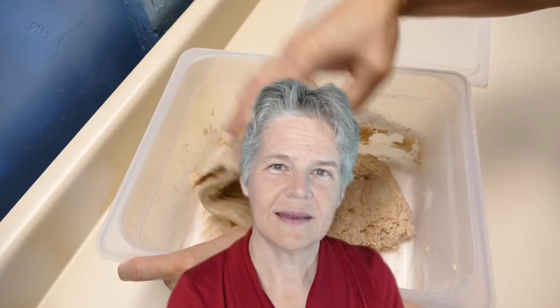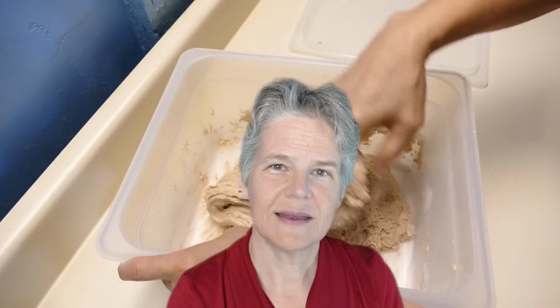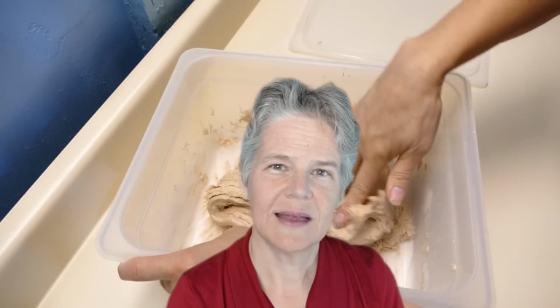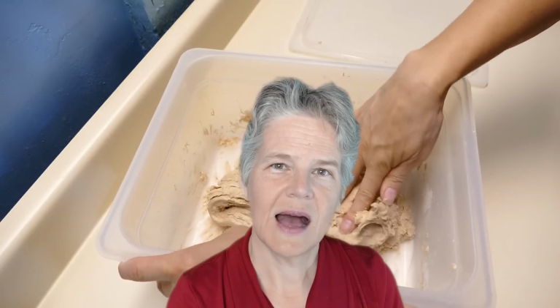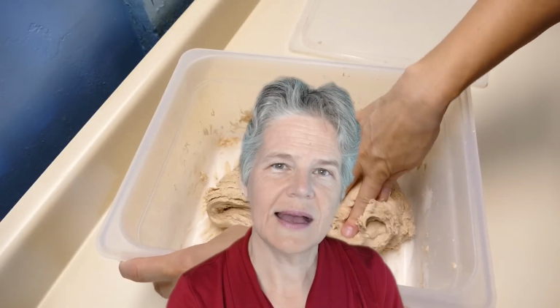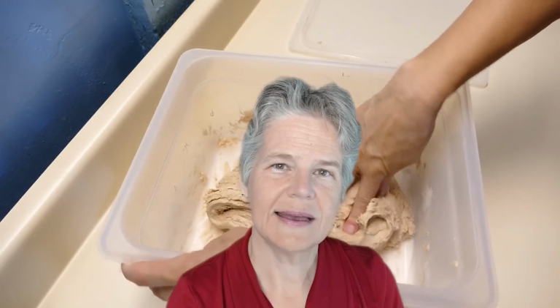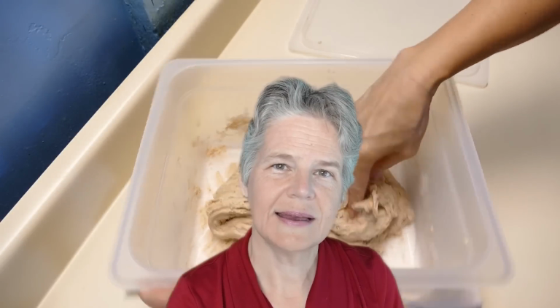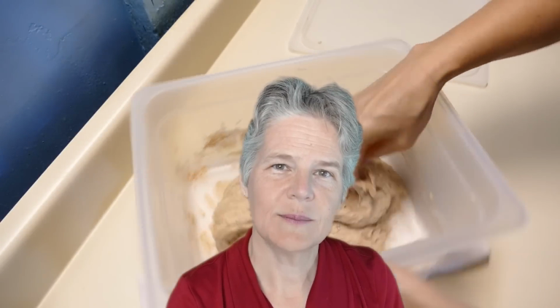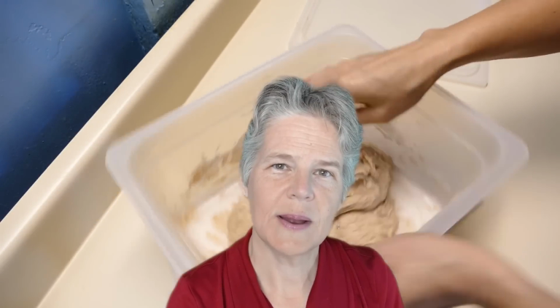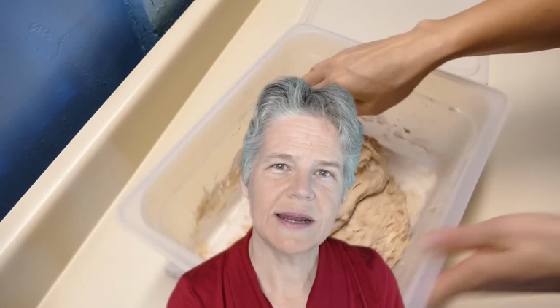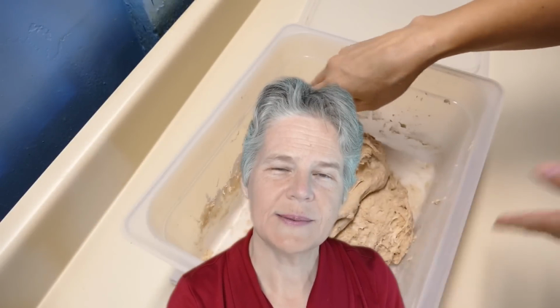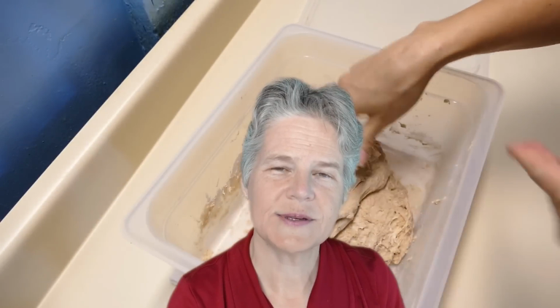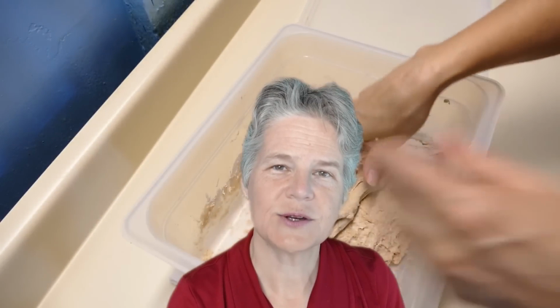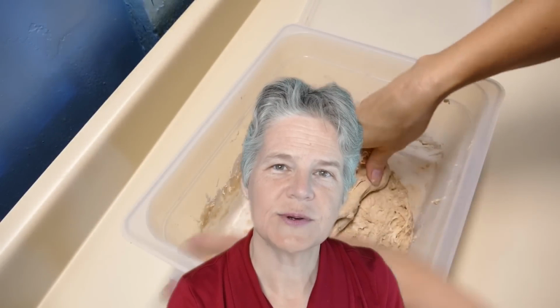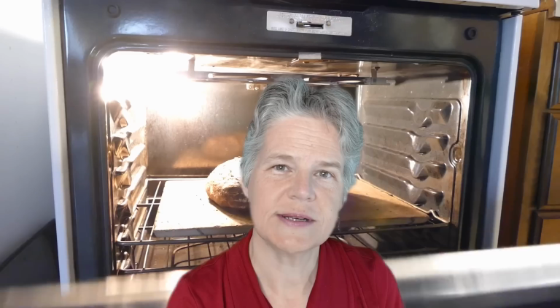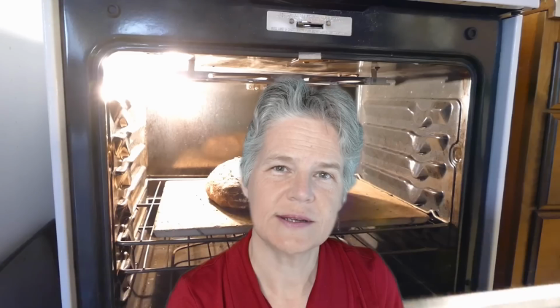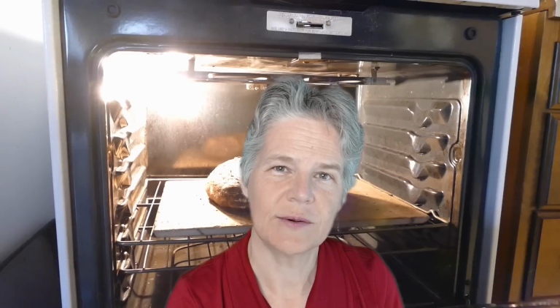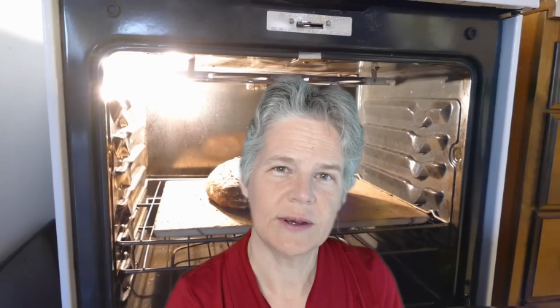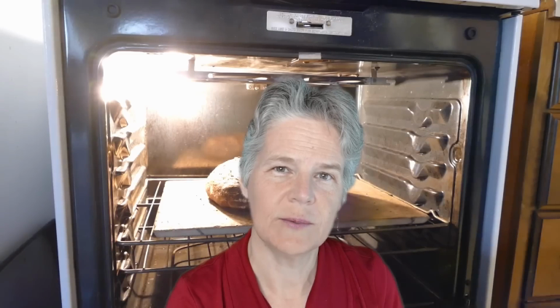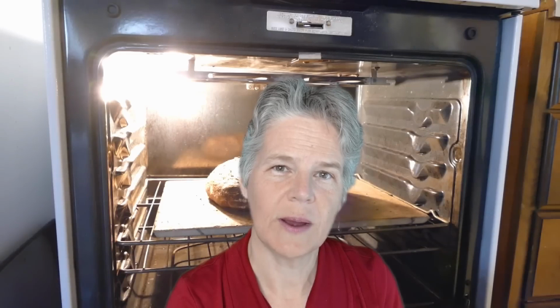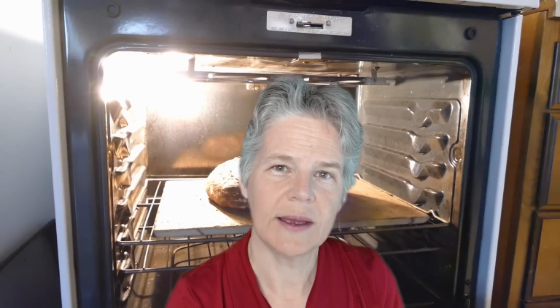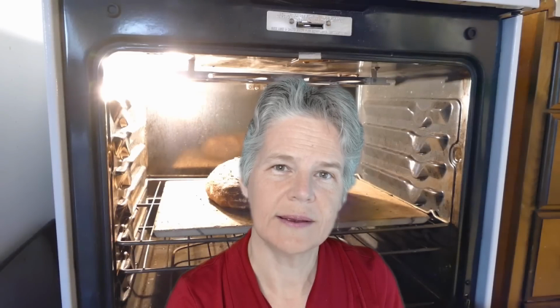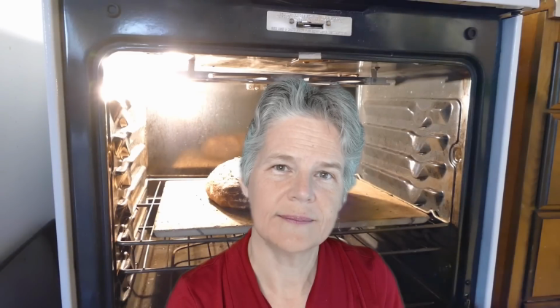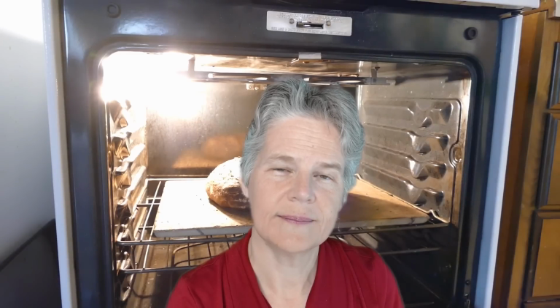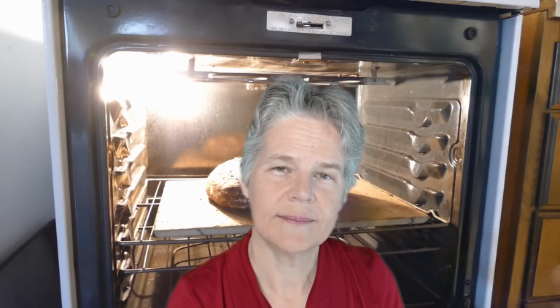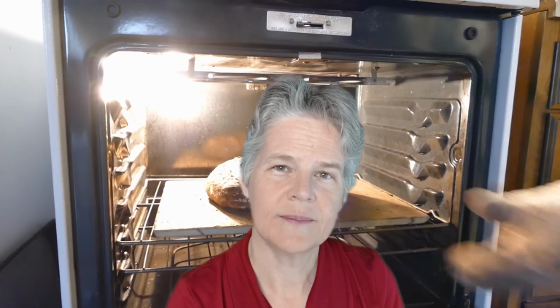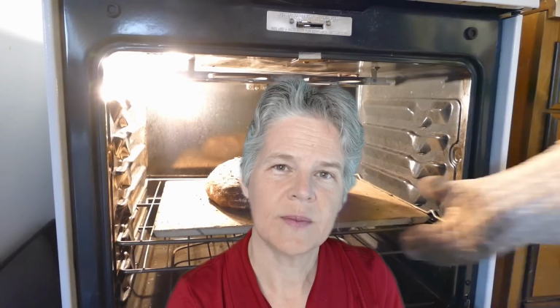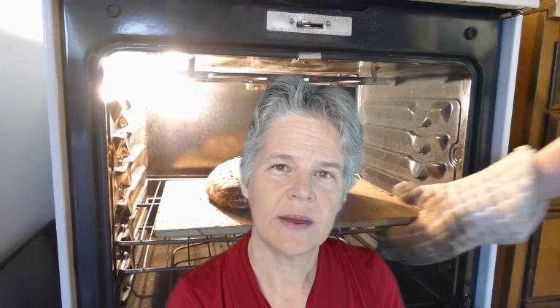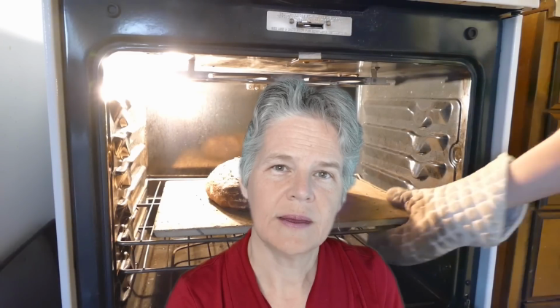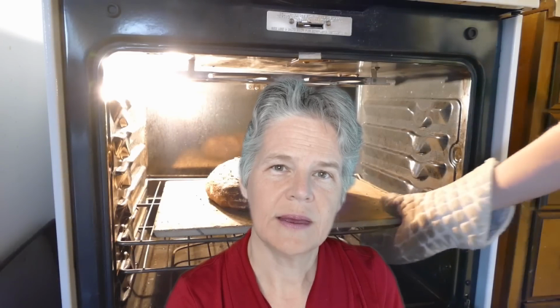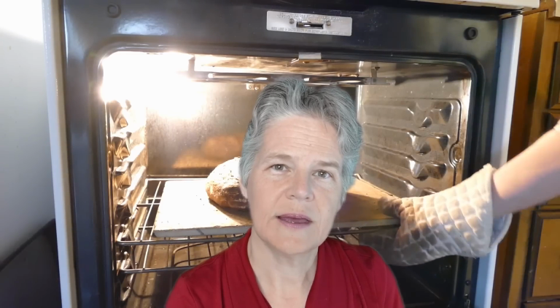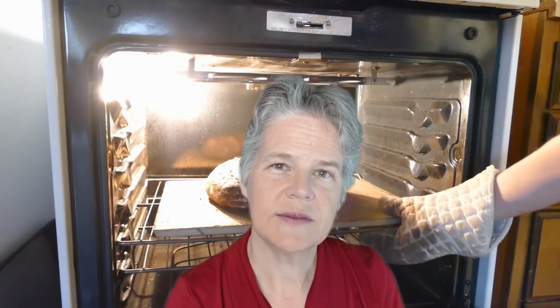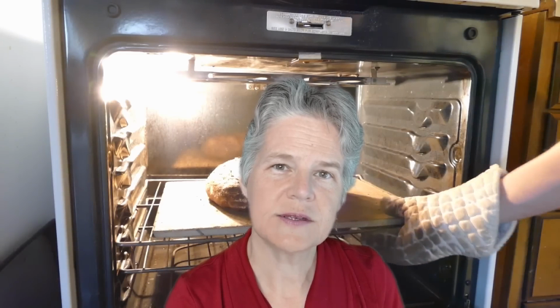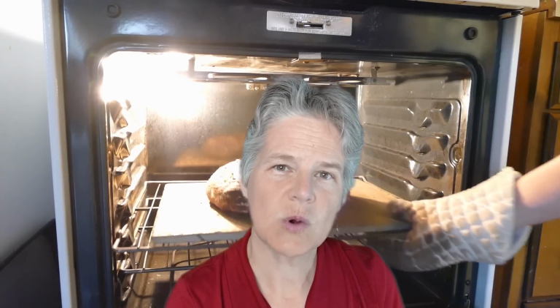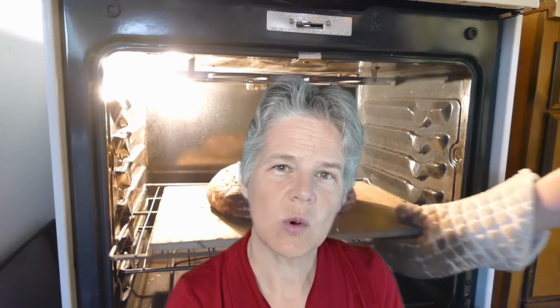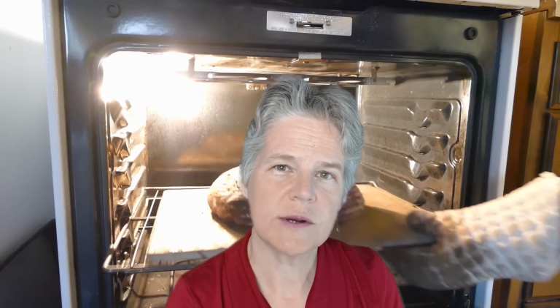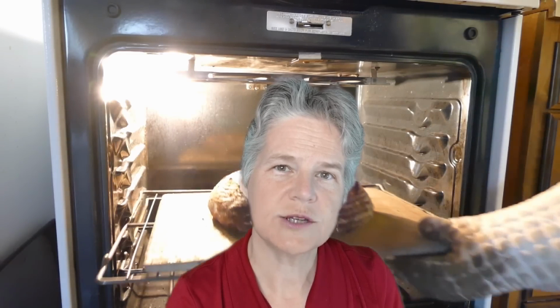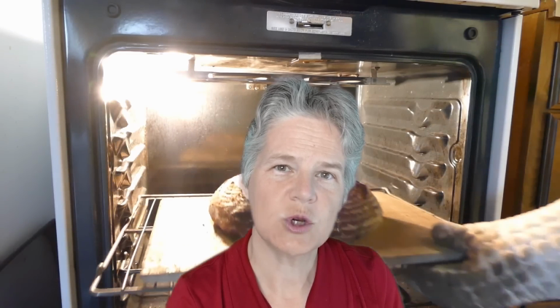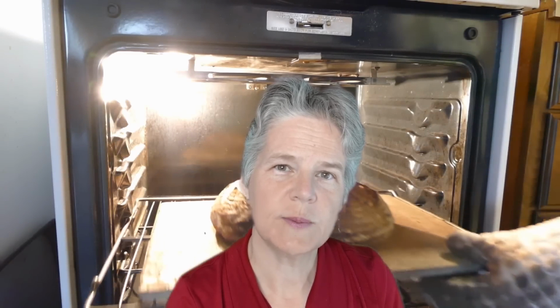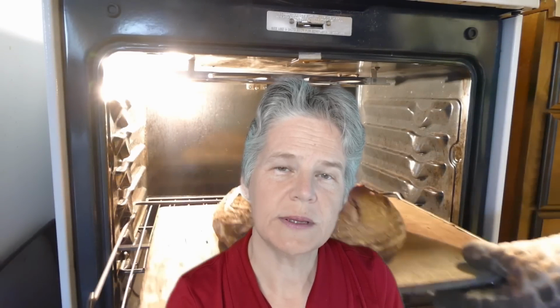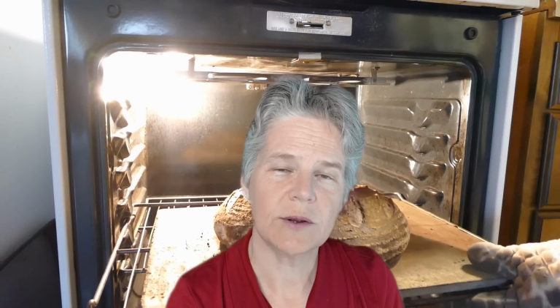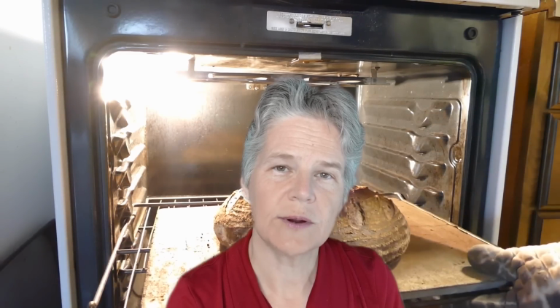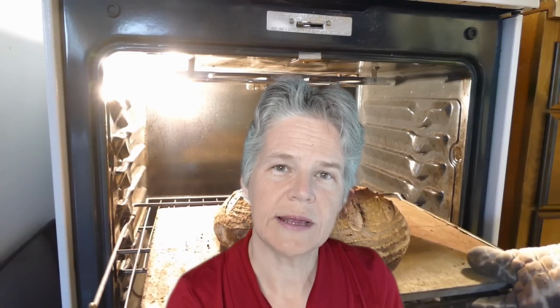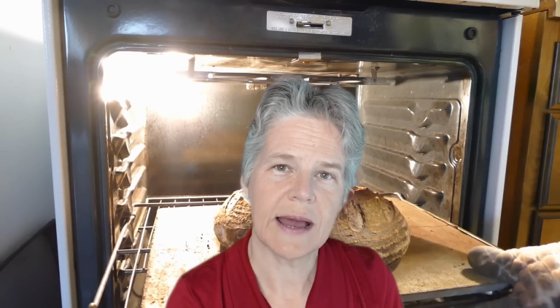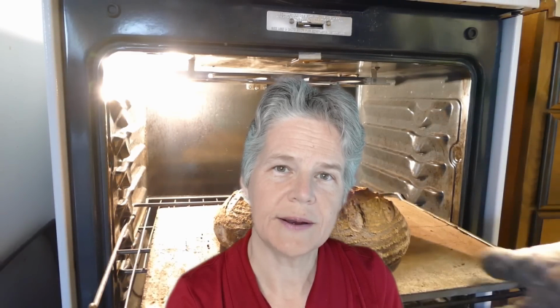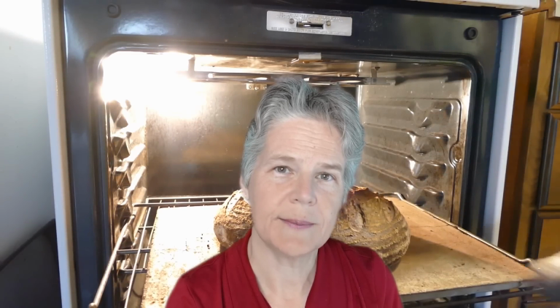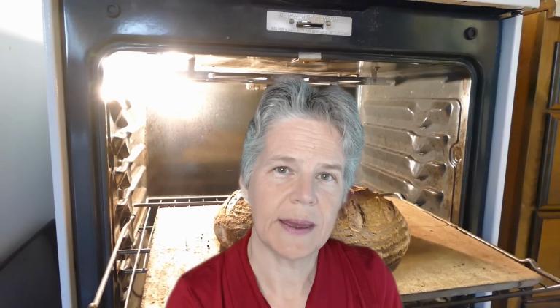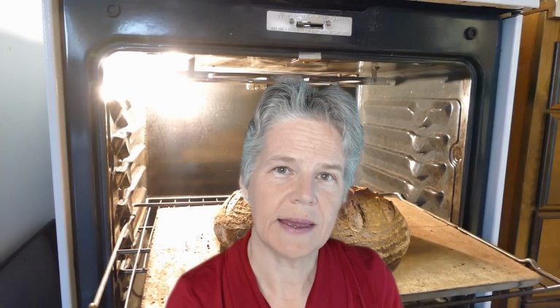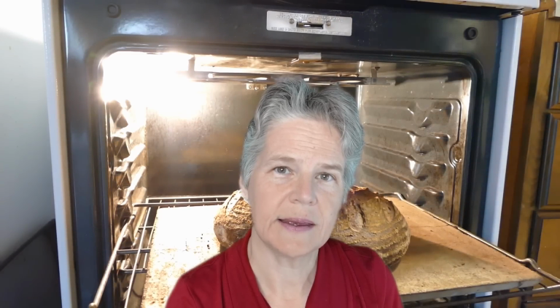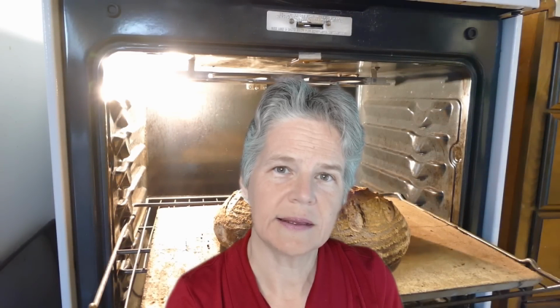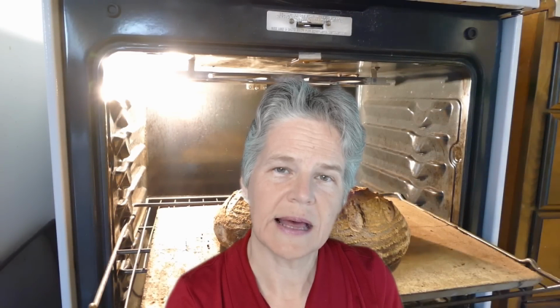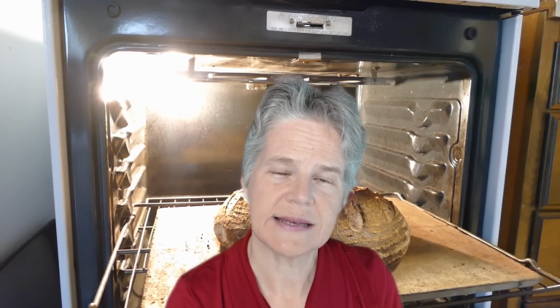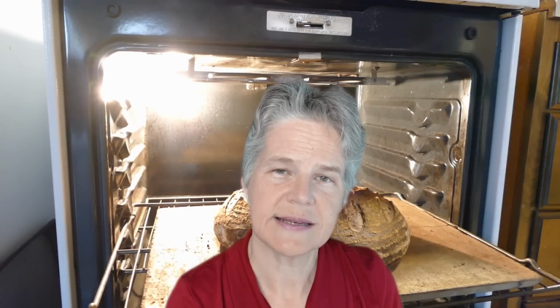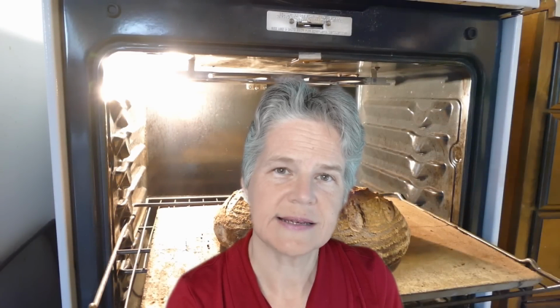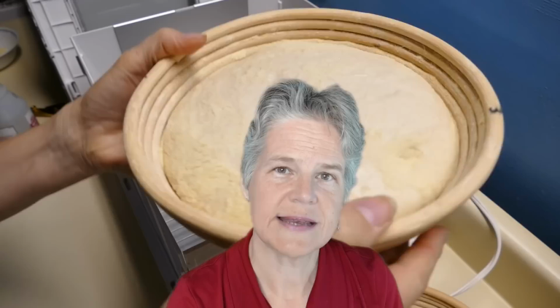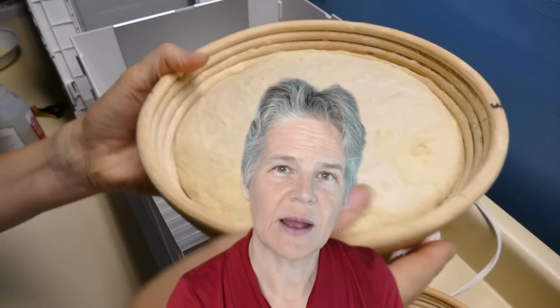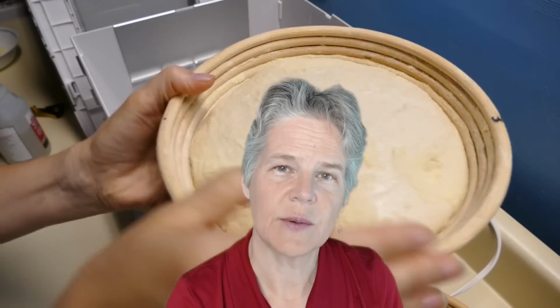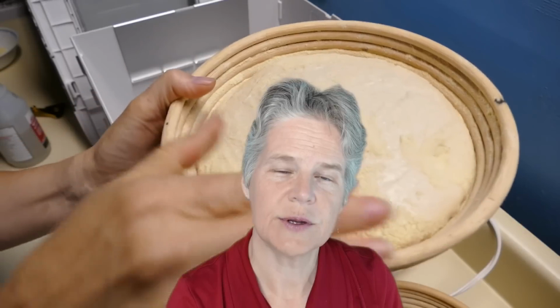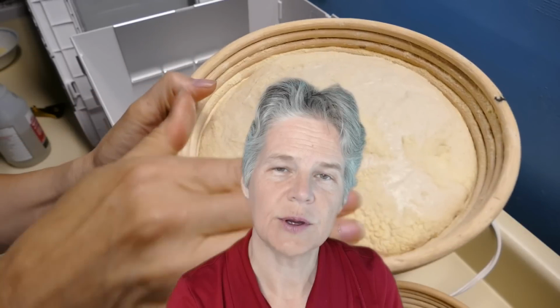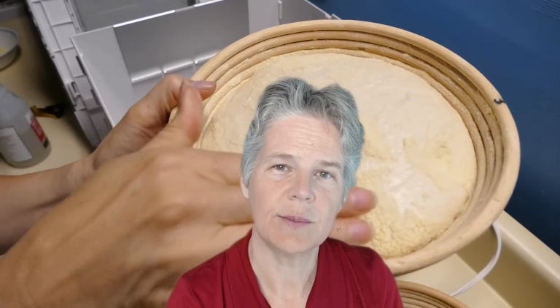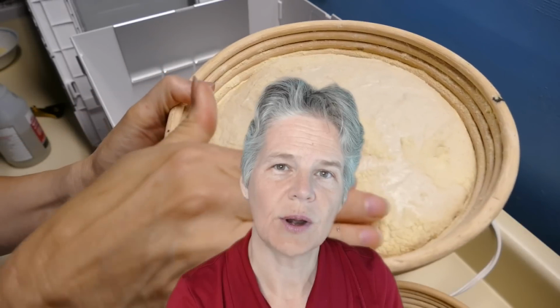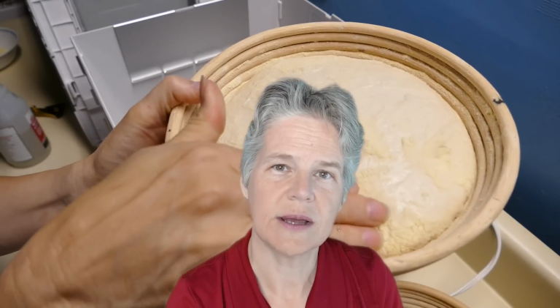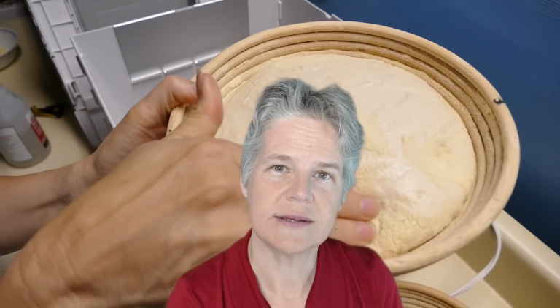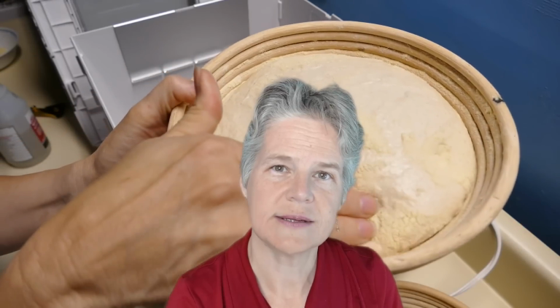Hi, my name is Teresa Greenway. In this course you will be learning how to bake classic sourdough breads.